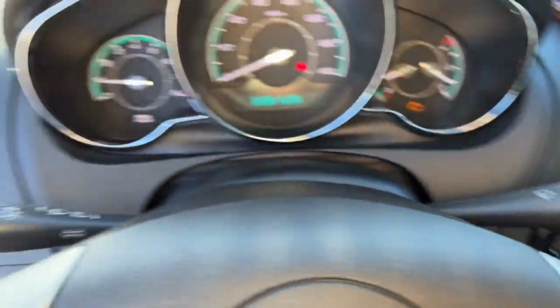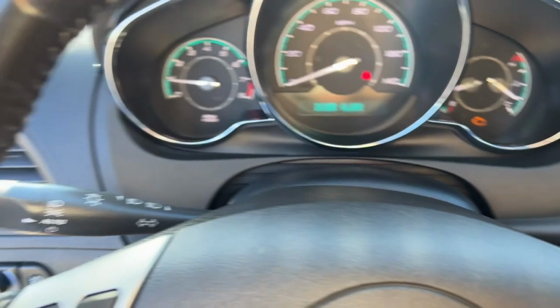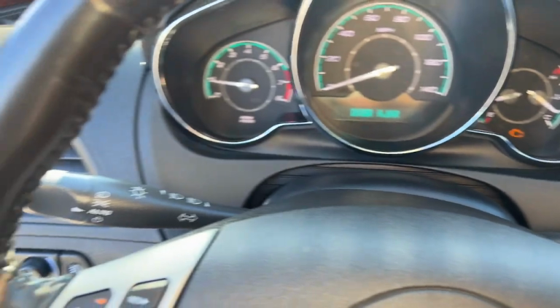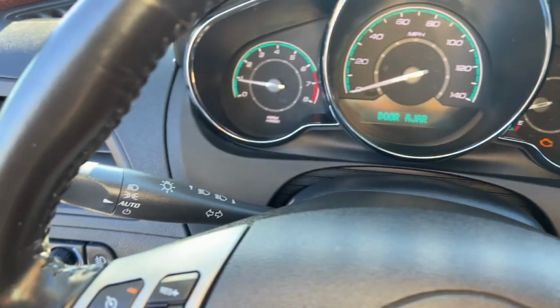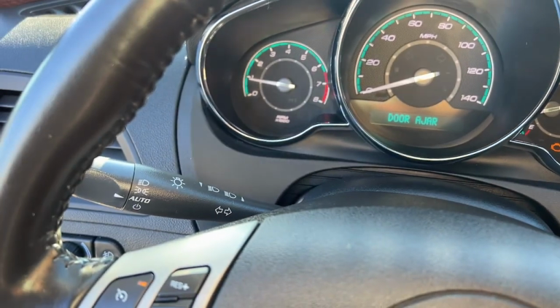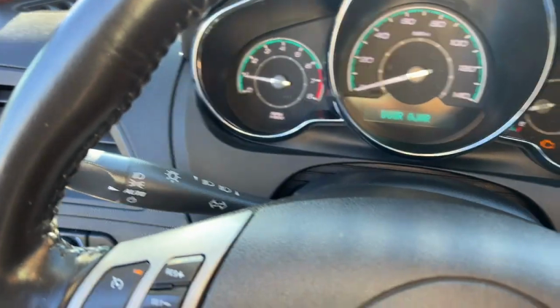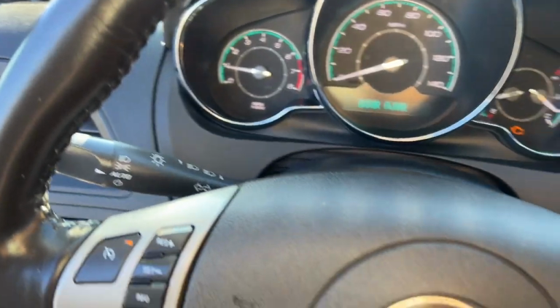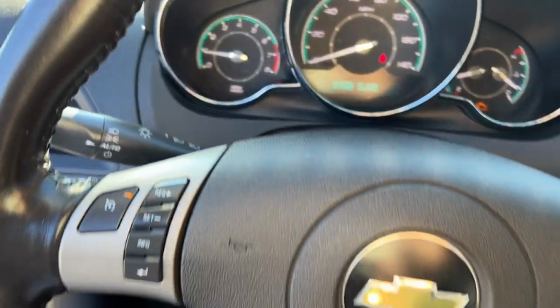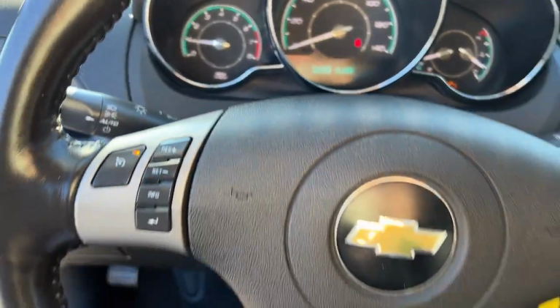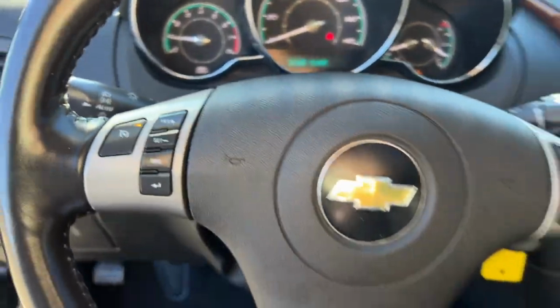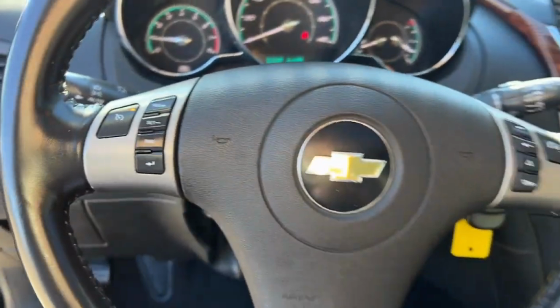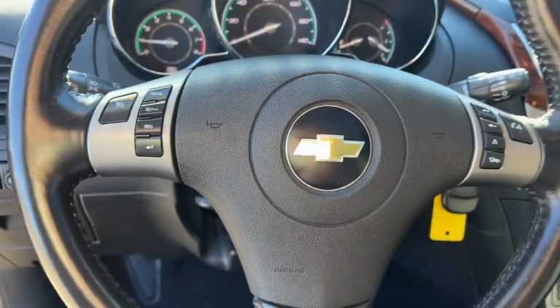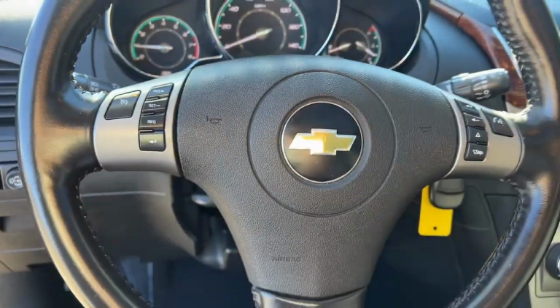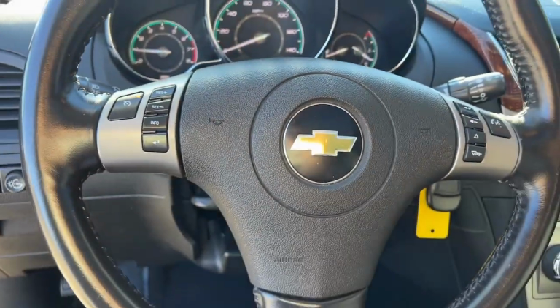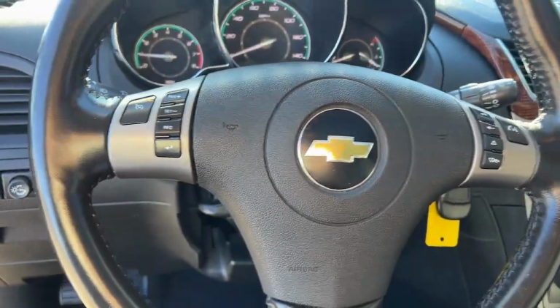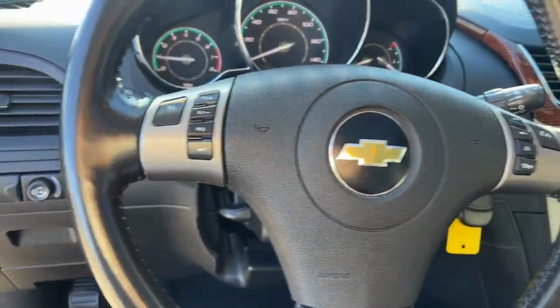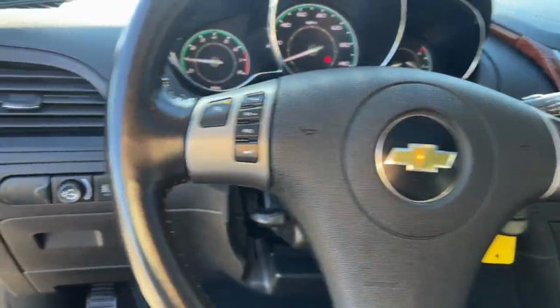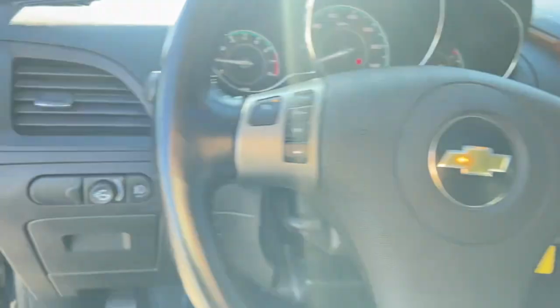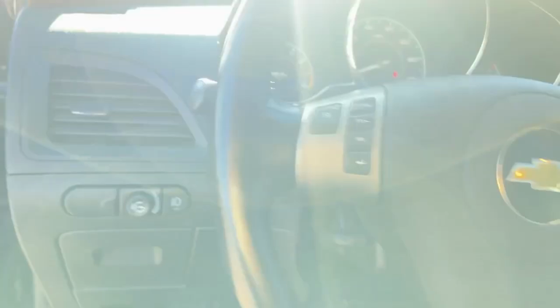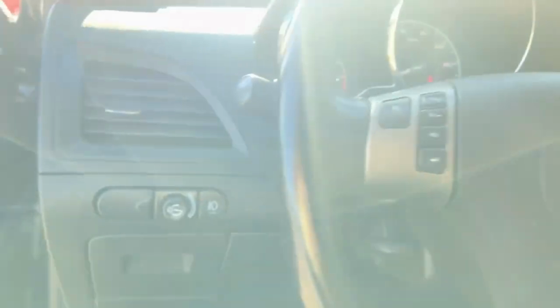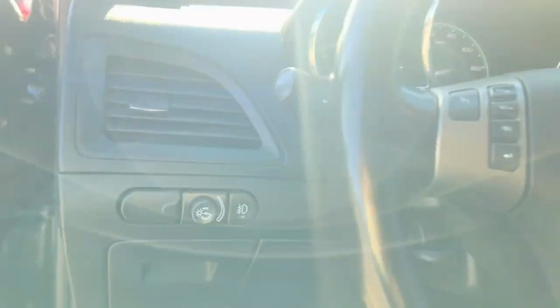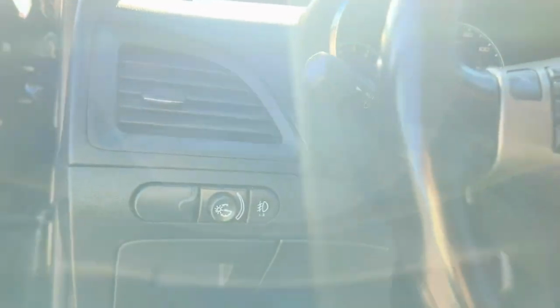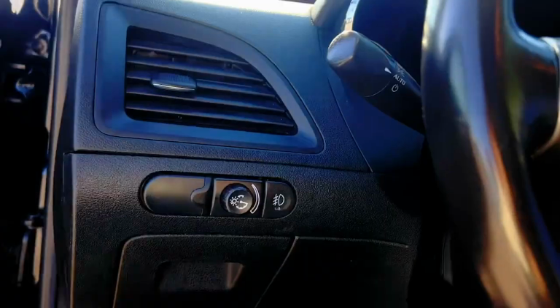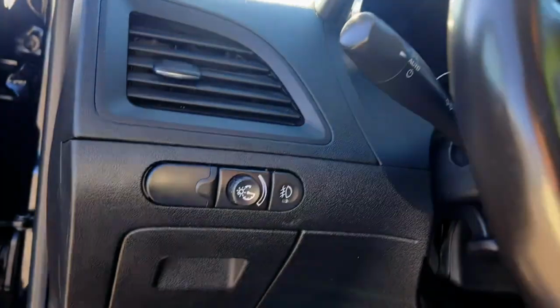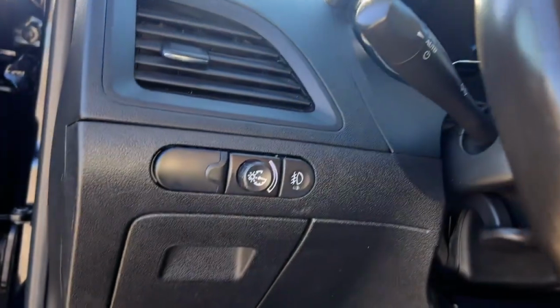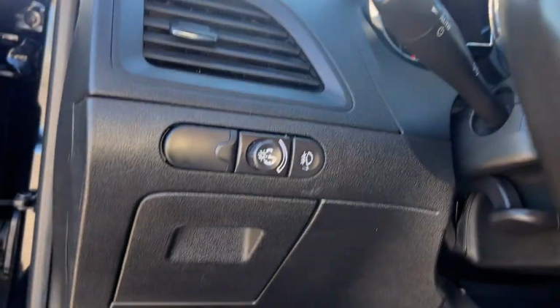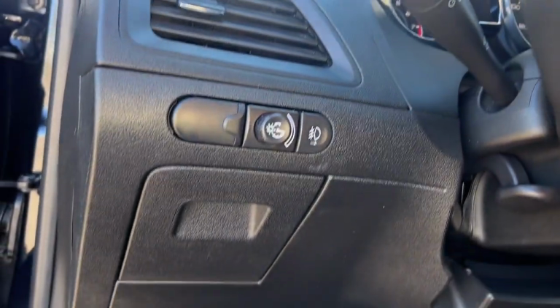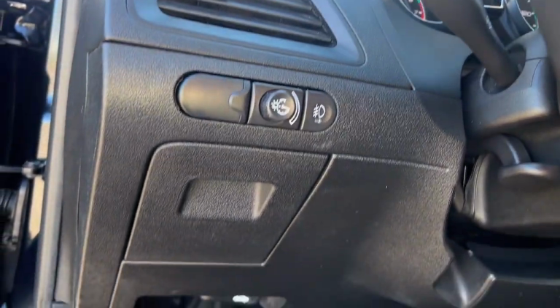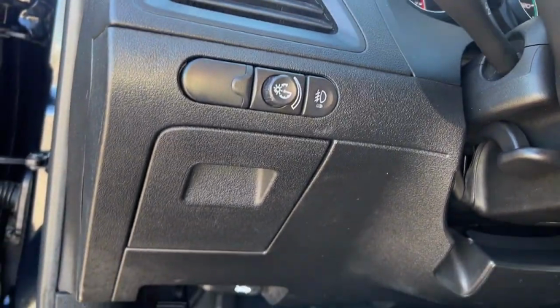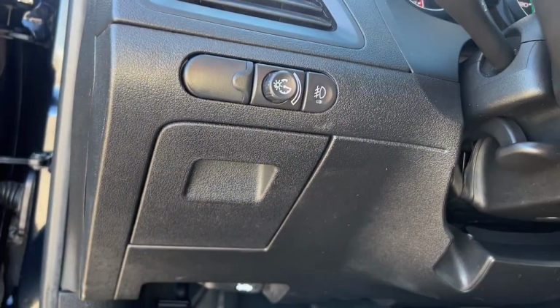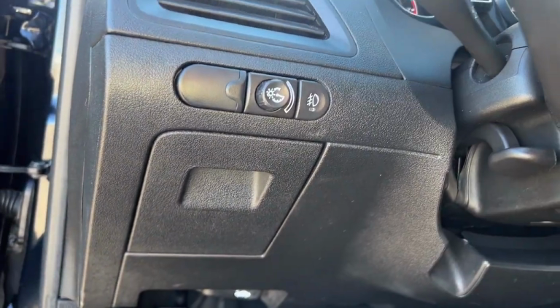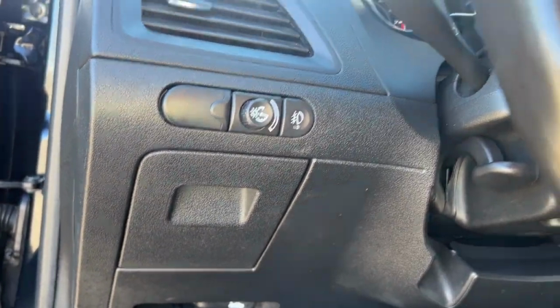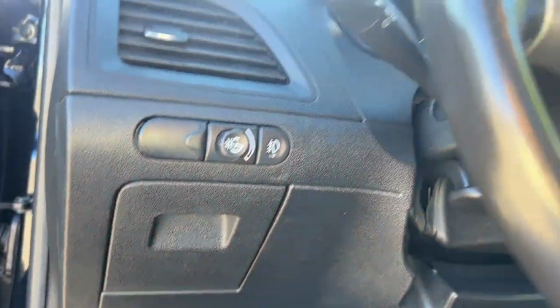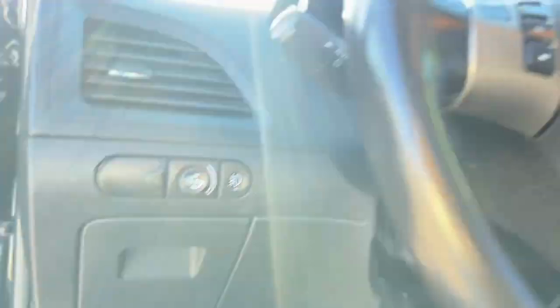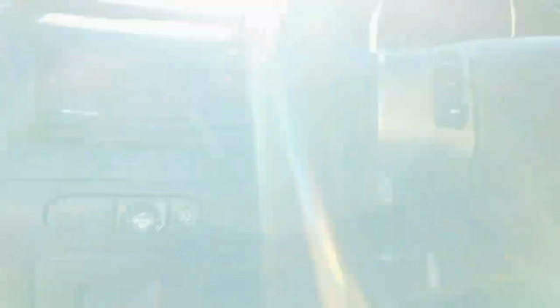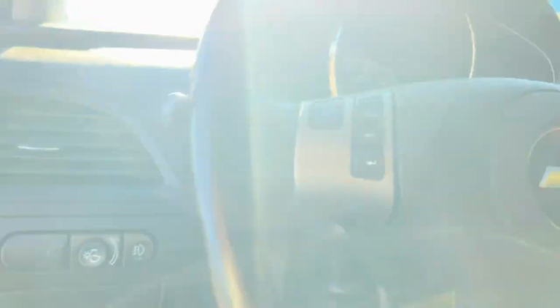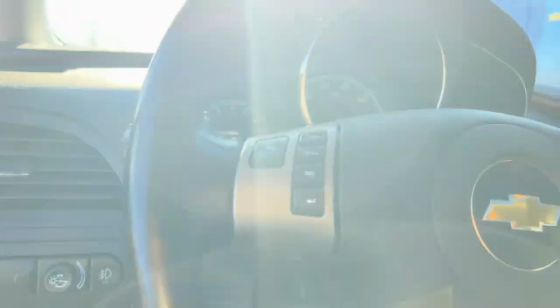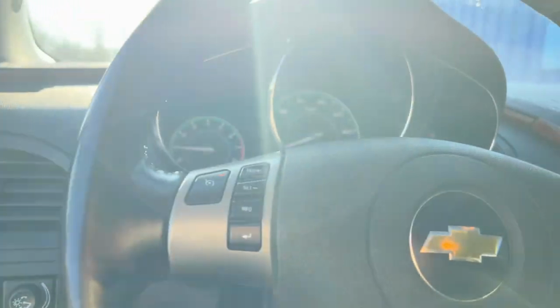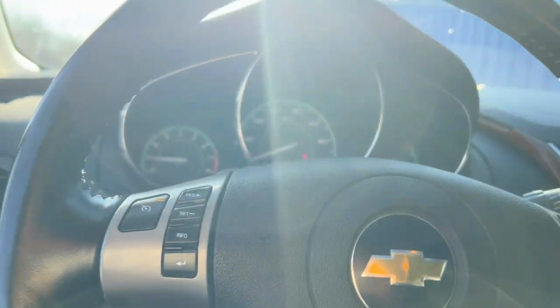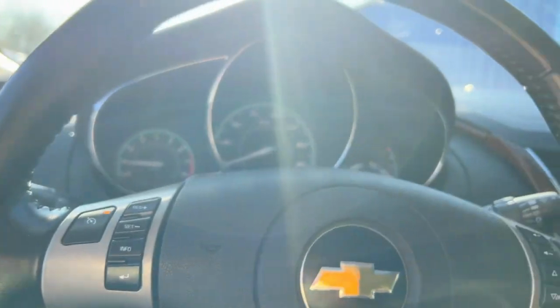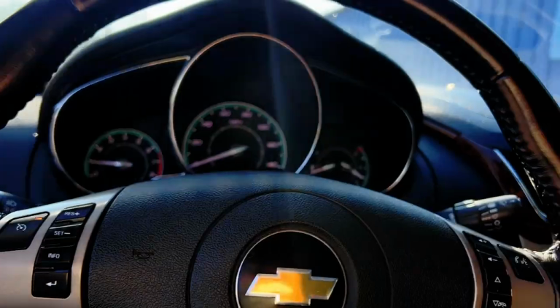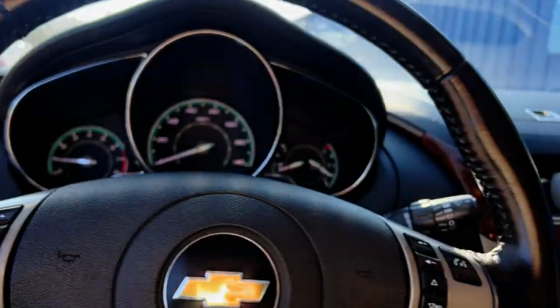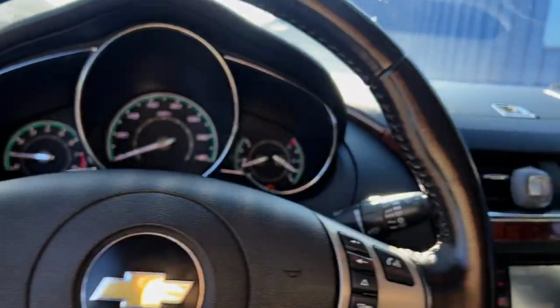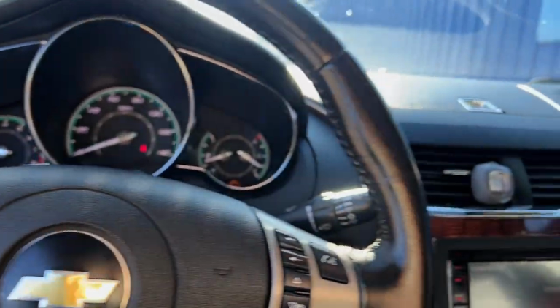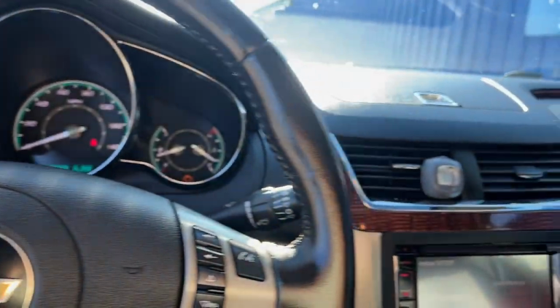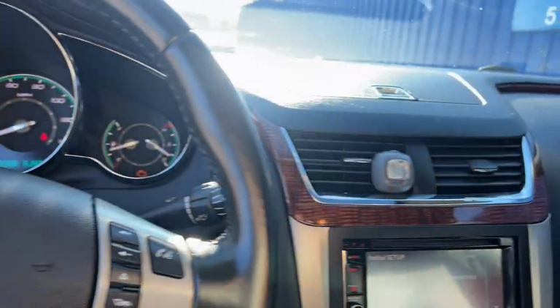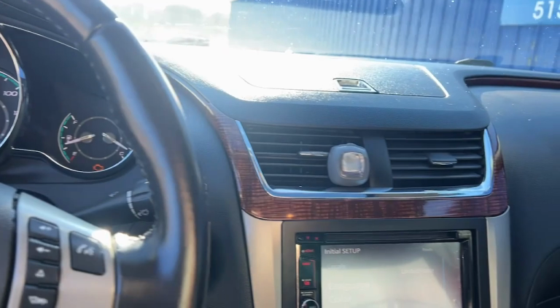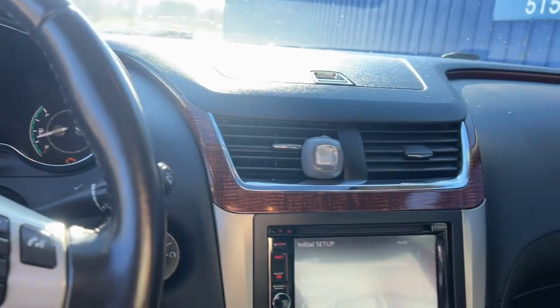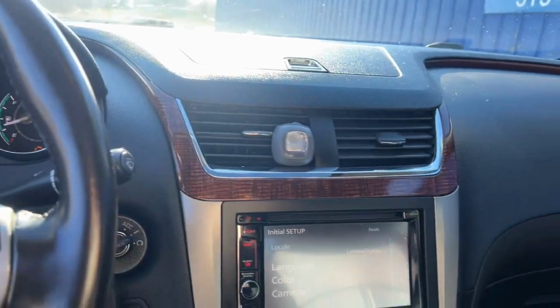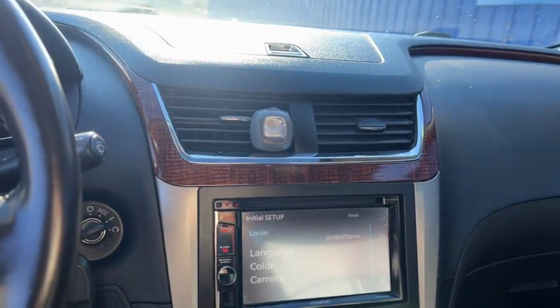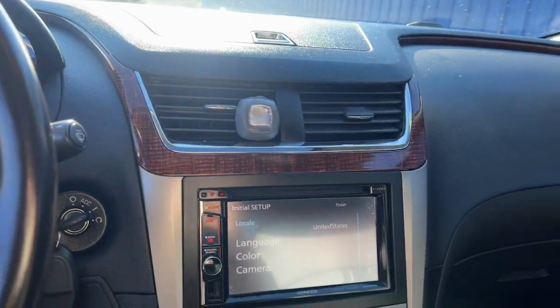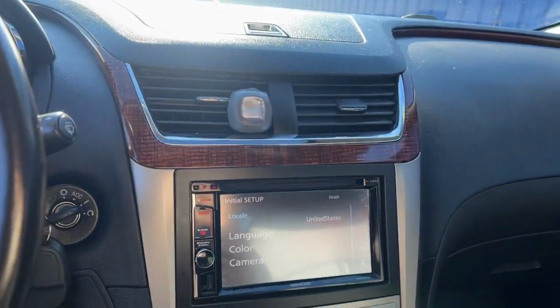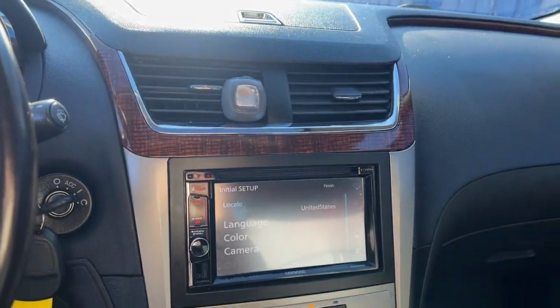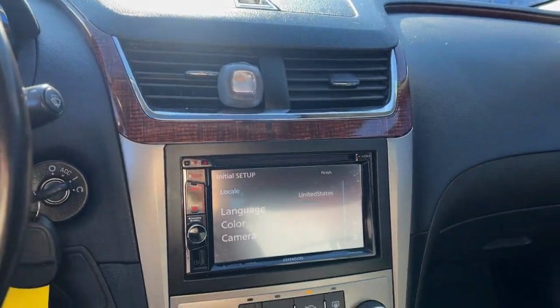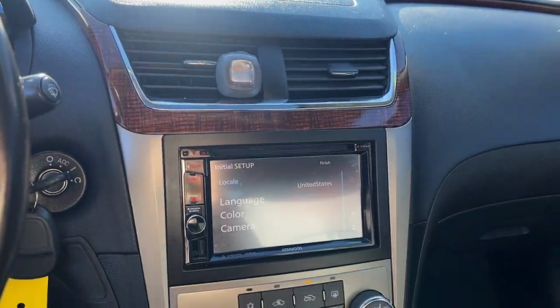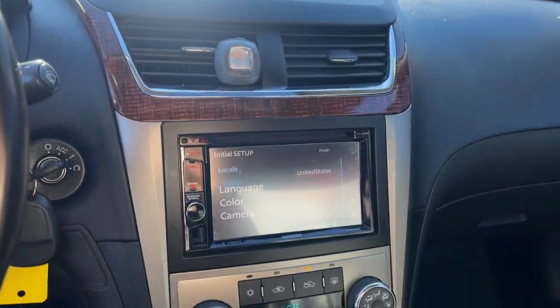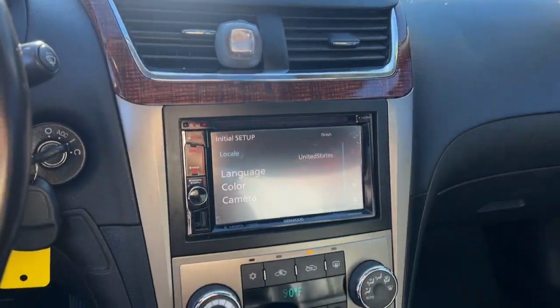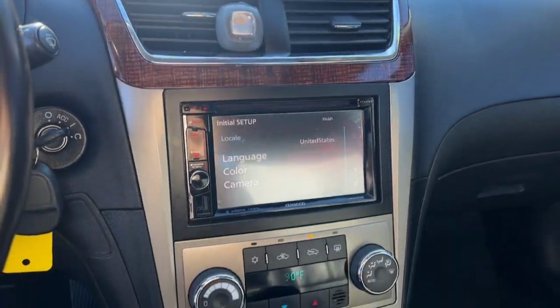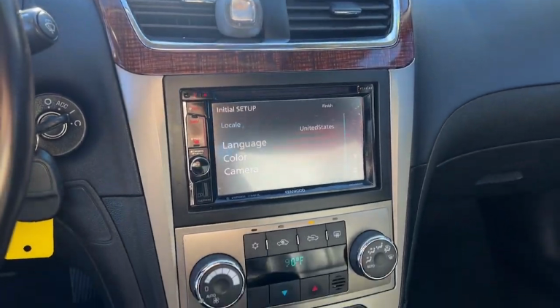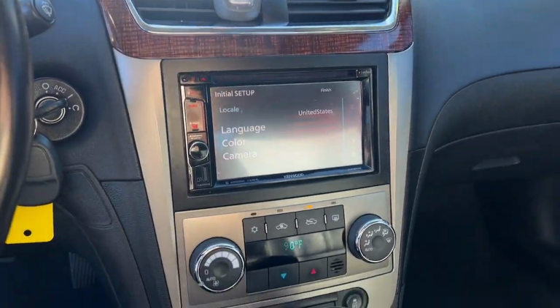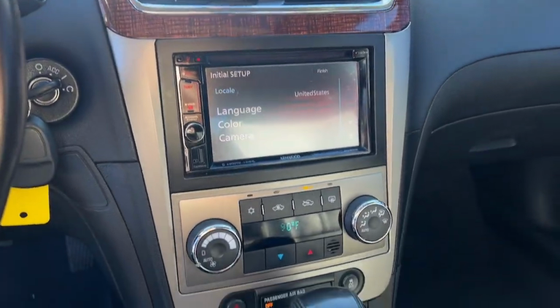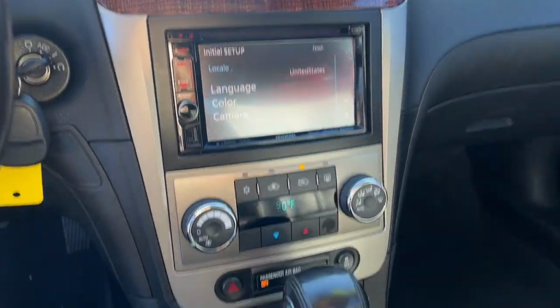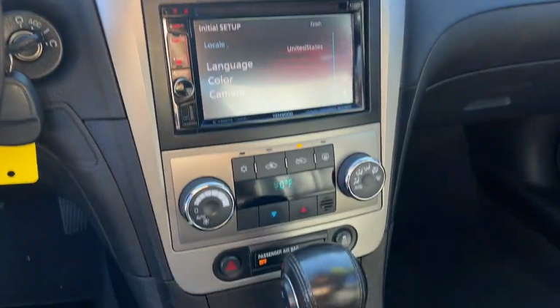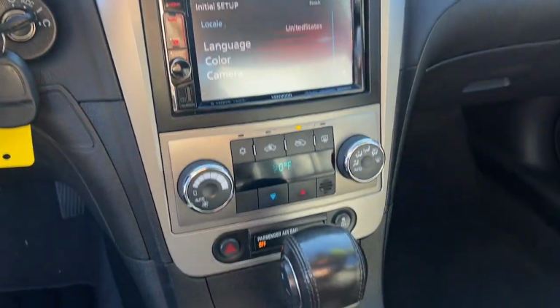Fog lamps, power passenger seat, remote engine start, premium sound system, and steering wheel audio controls.